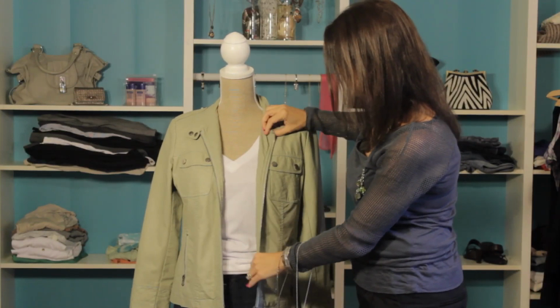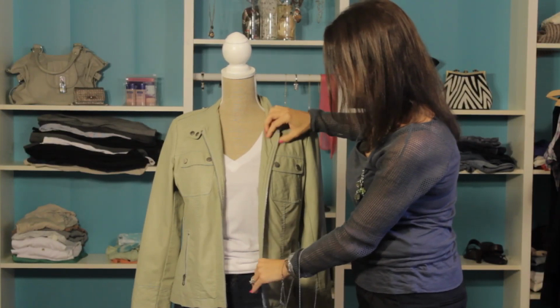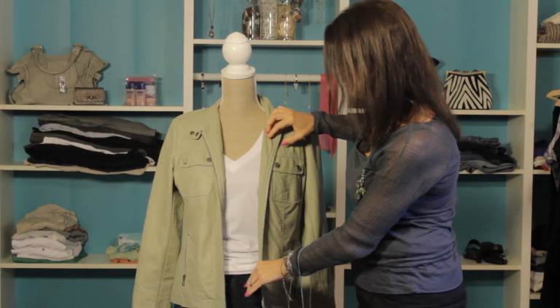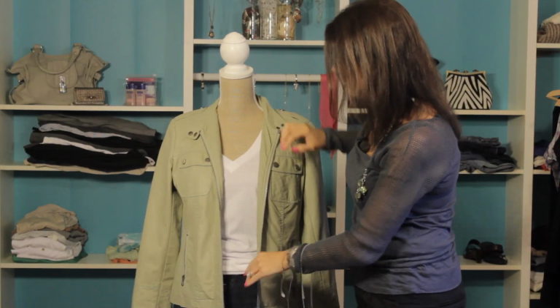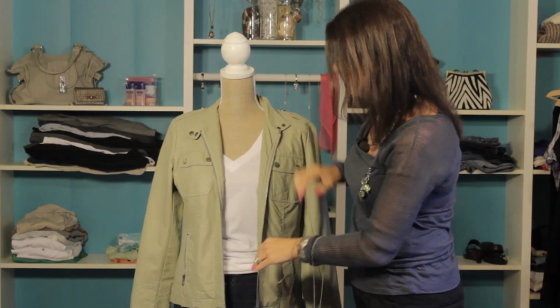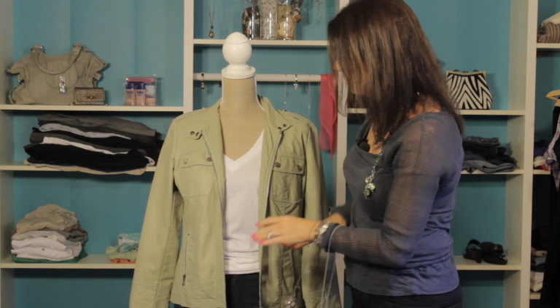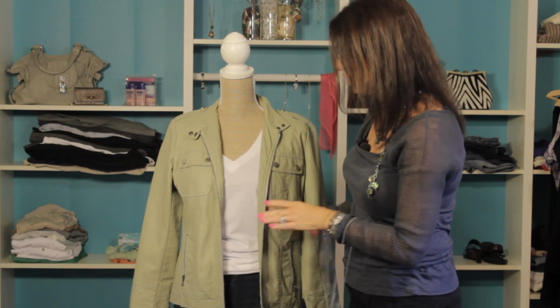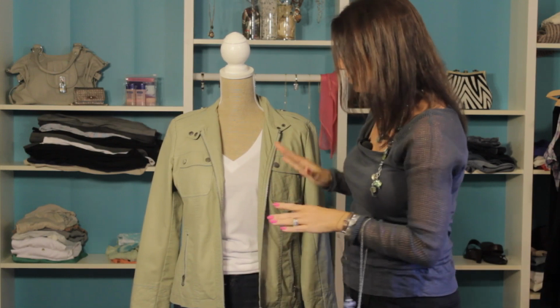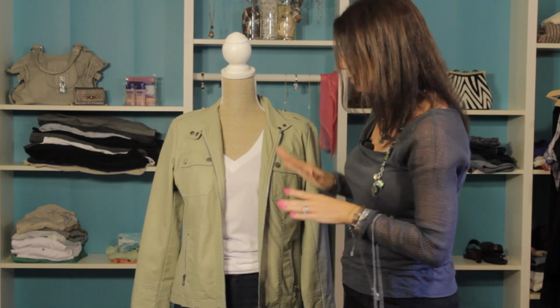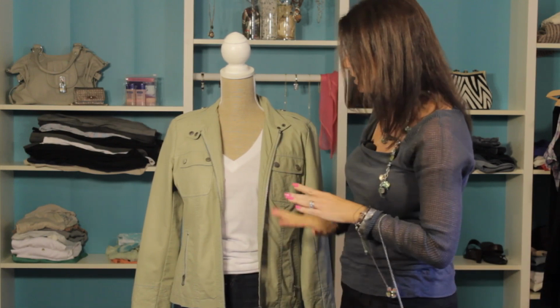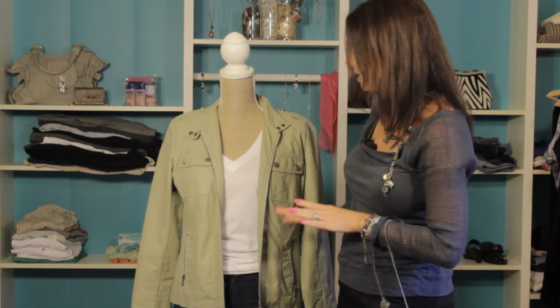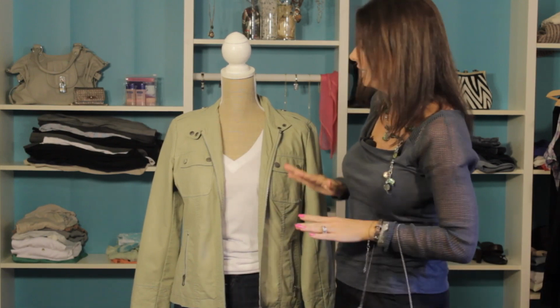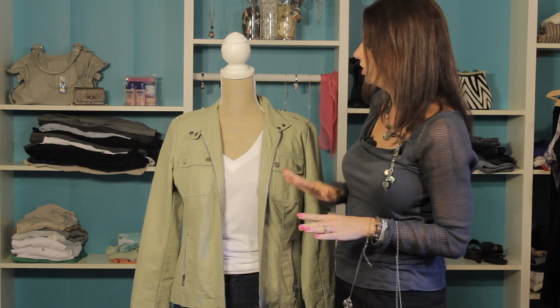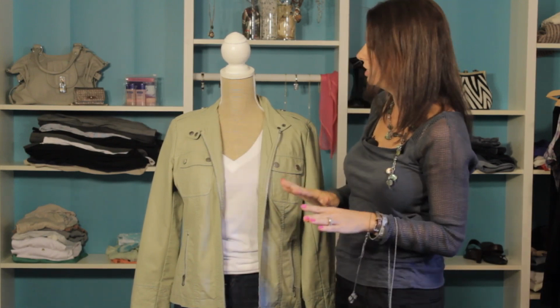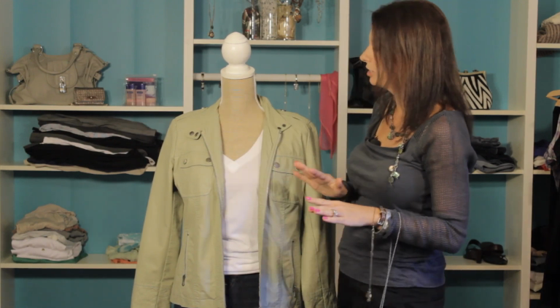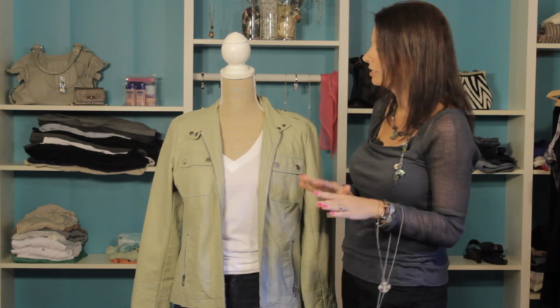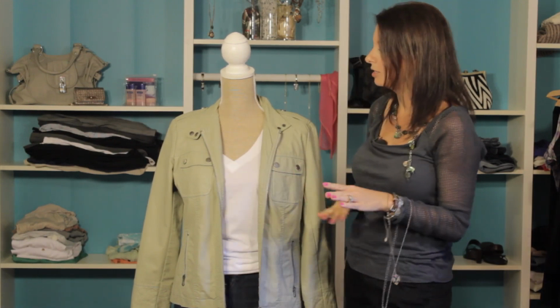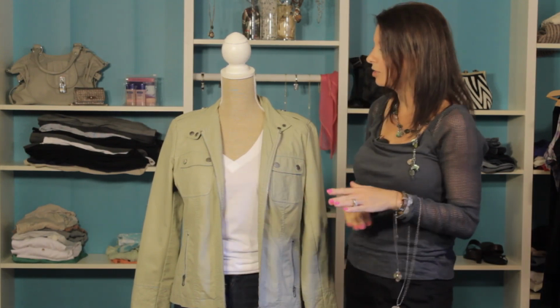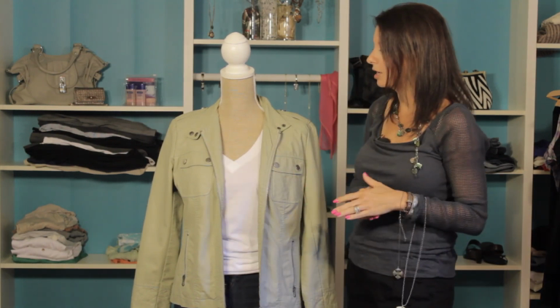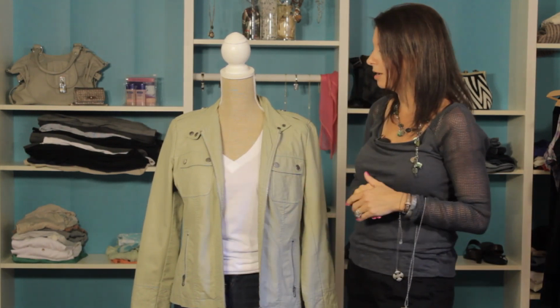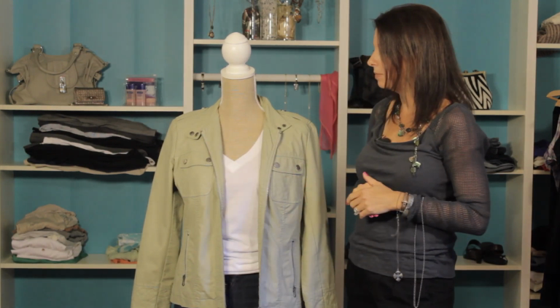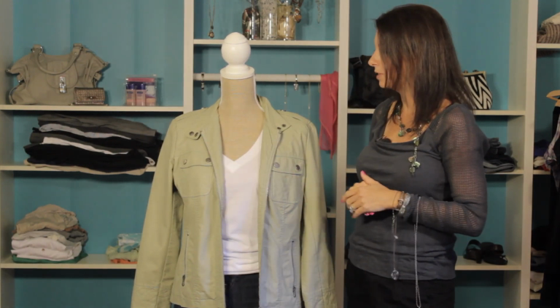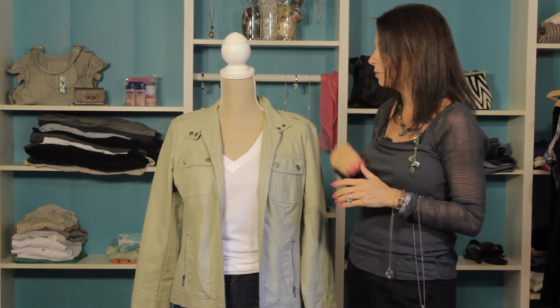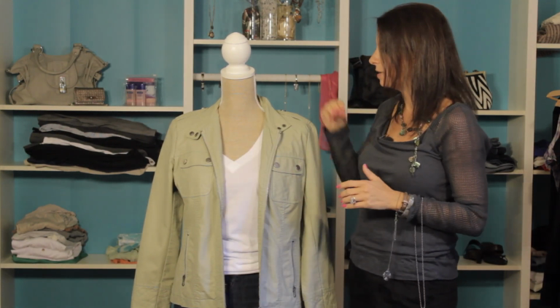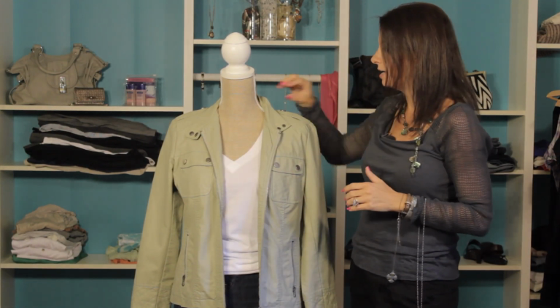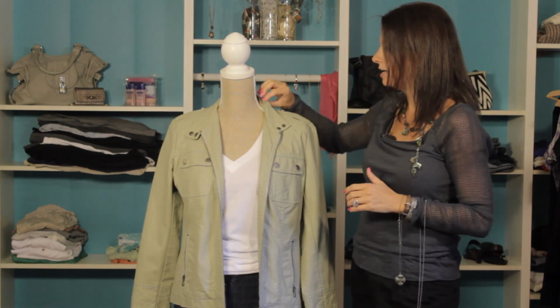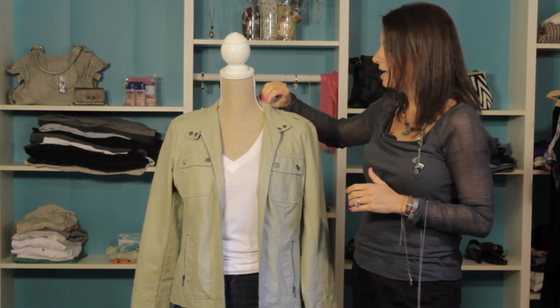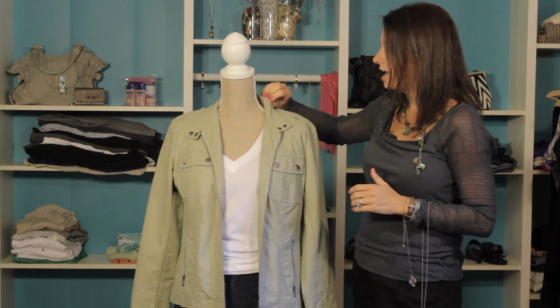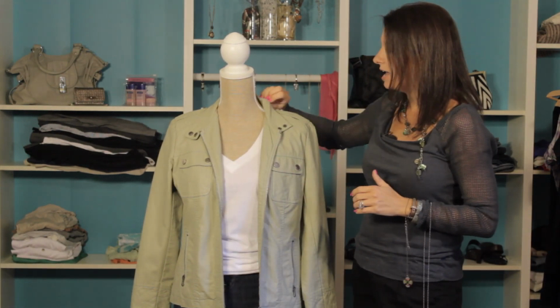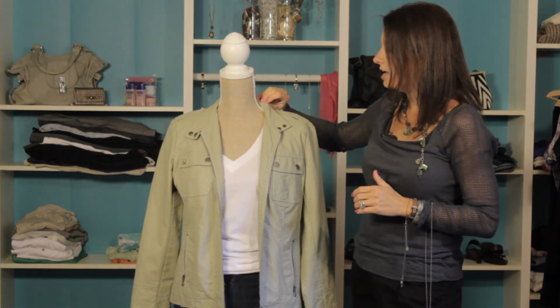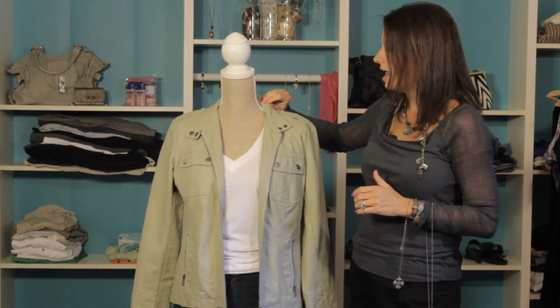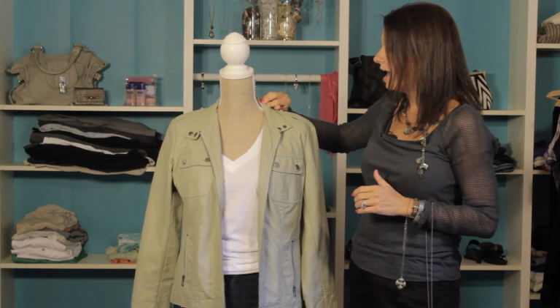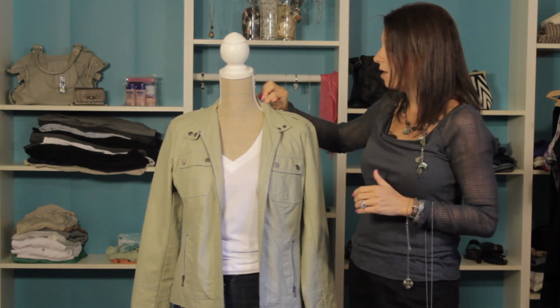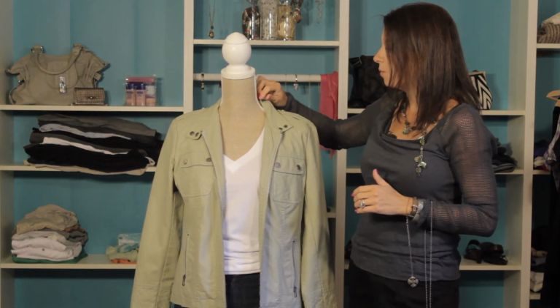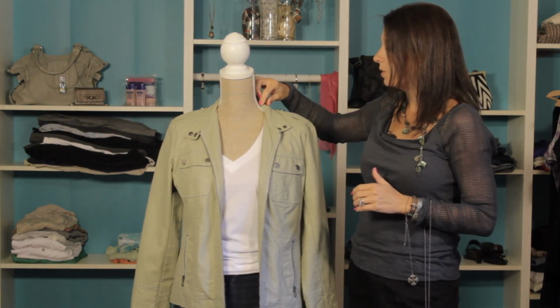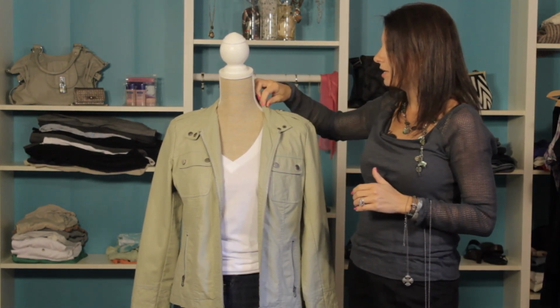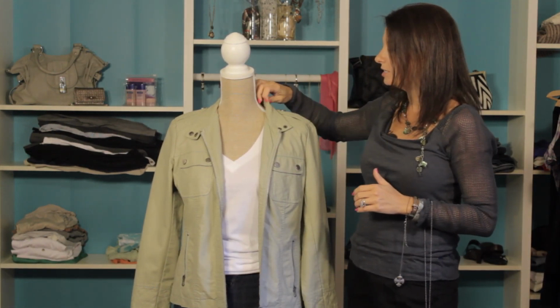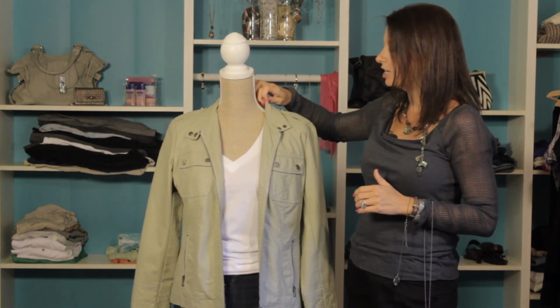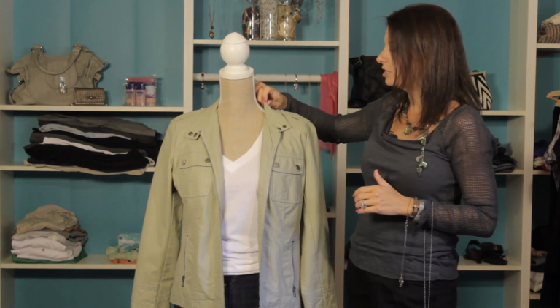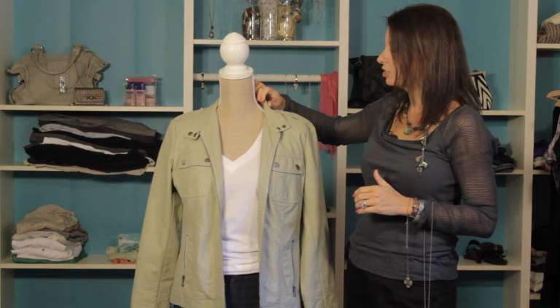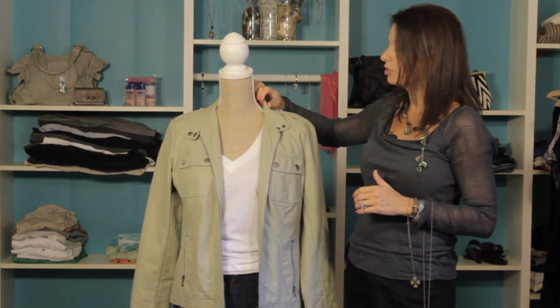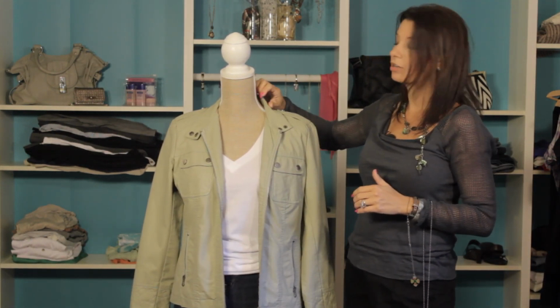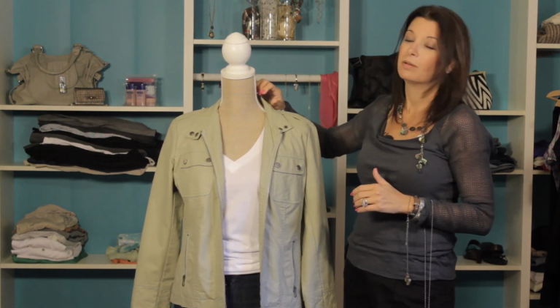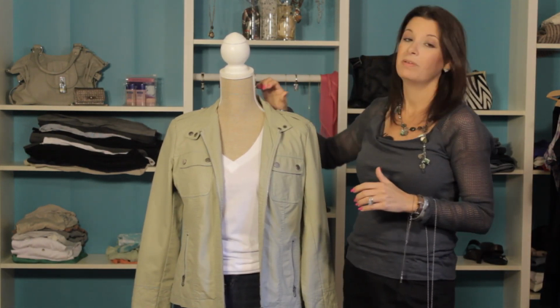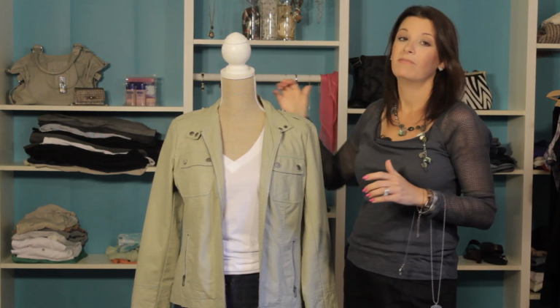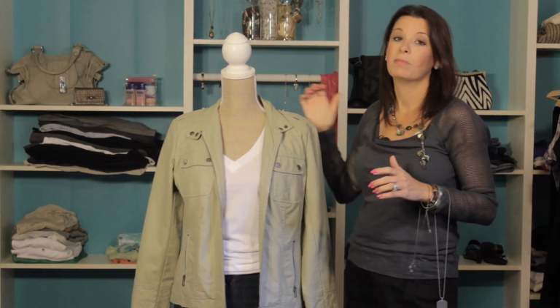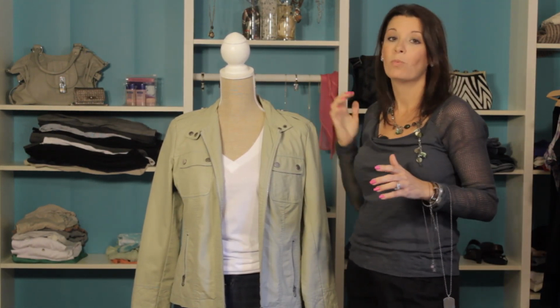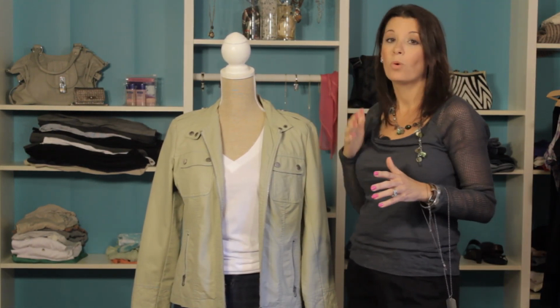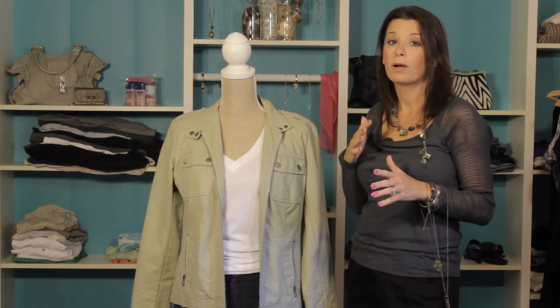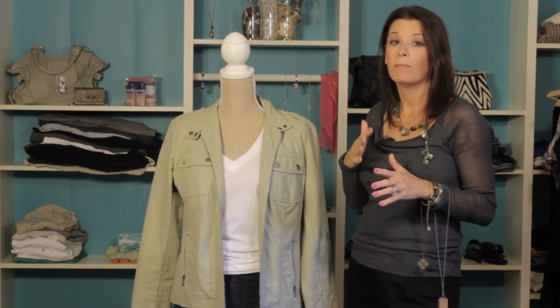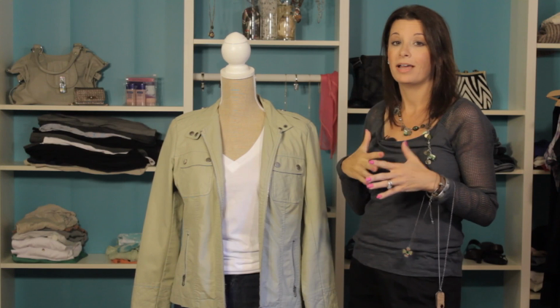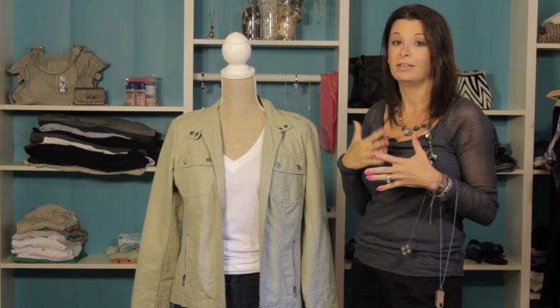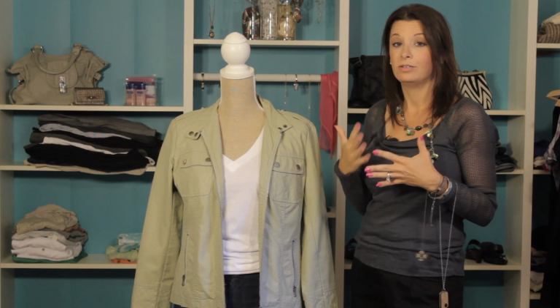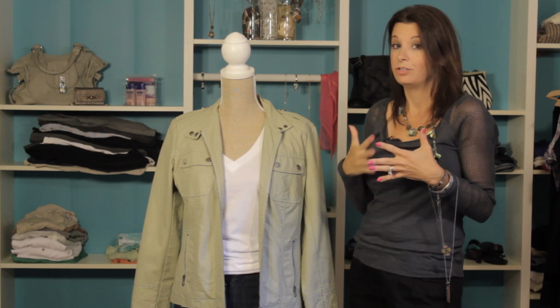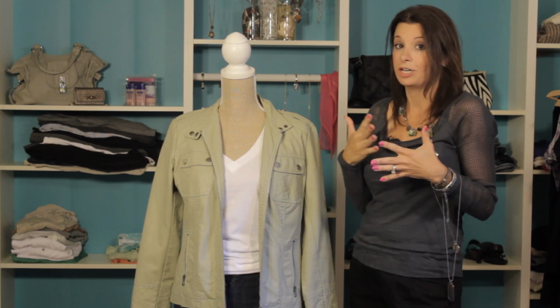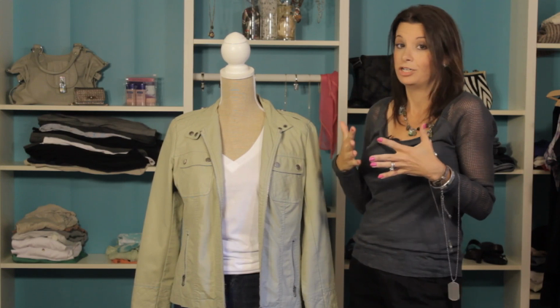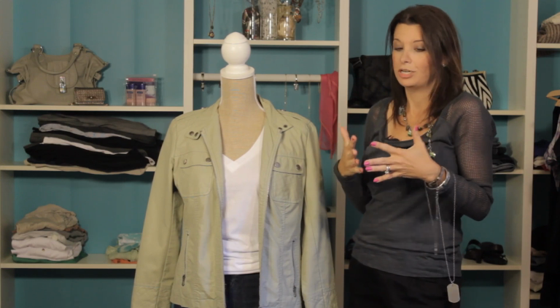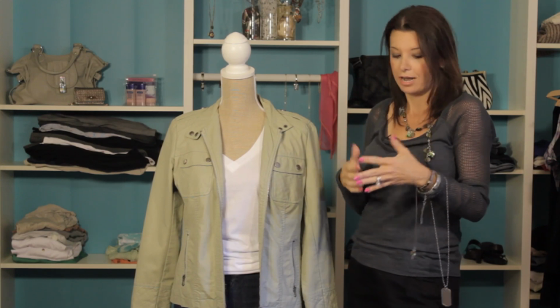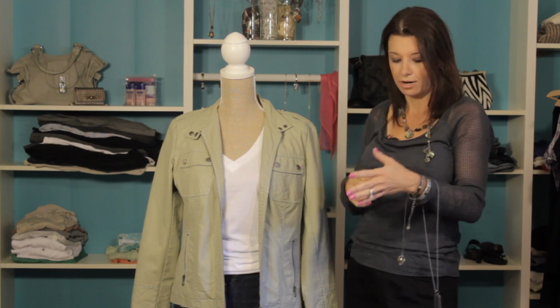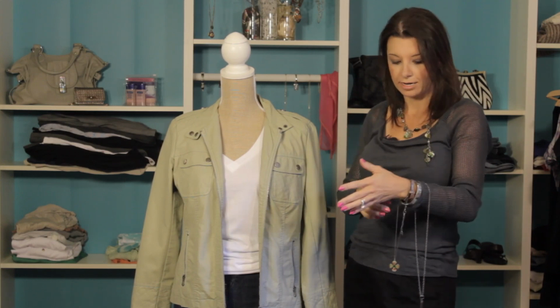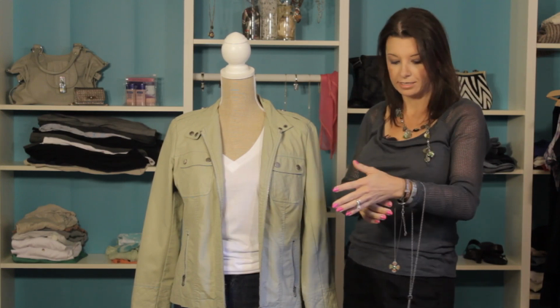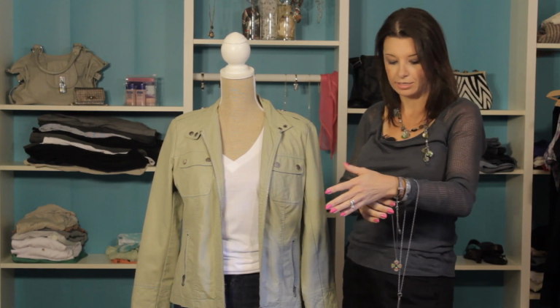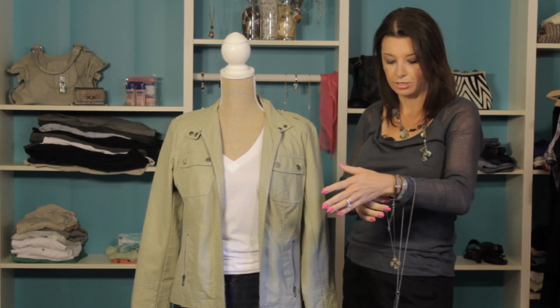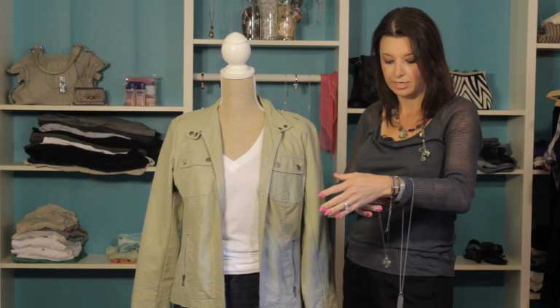You can see it kind of changes the look up a little bit. And now we can change the look up even more by changing out our accessories.